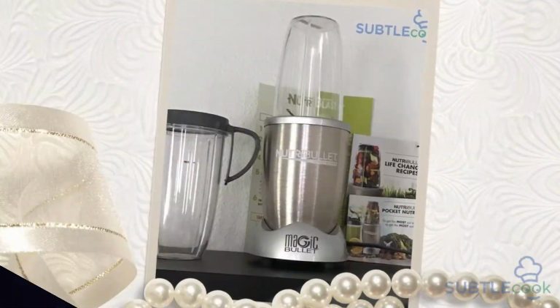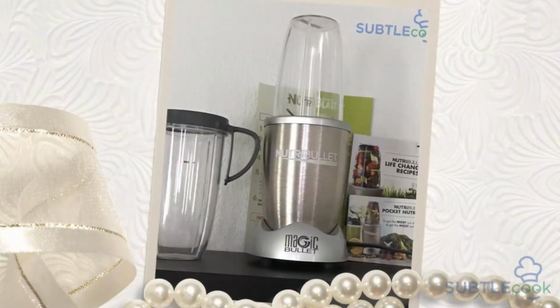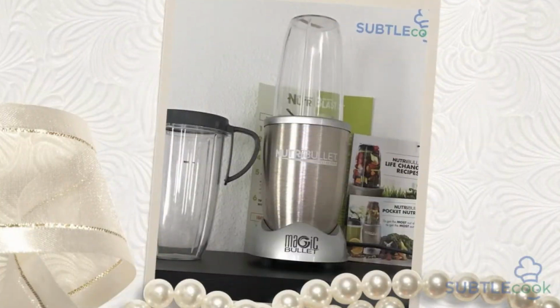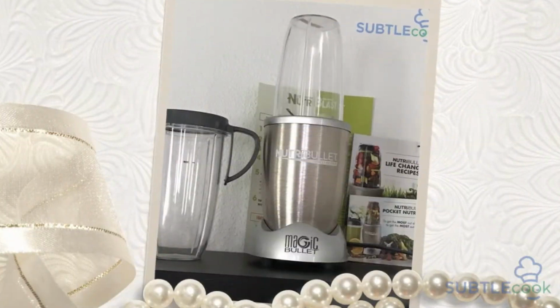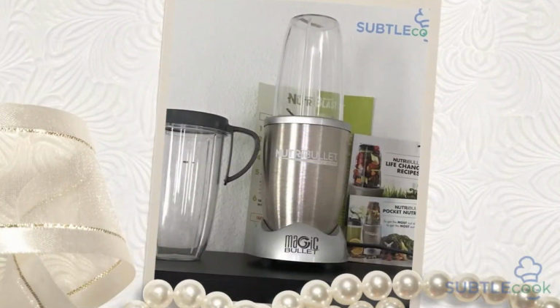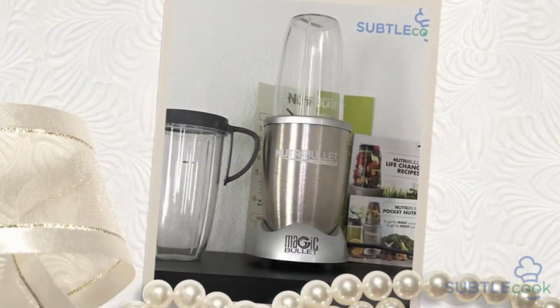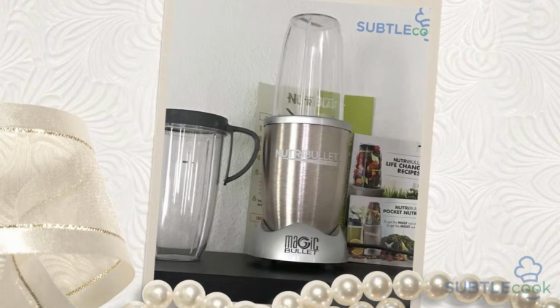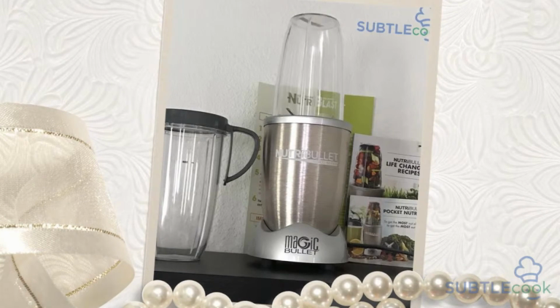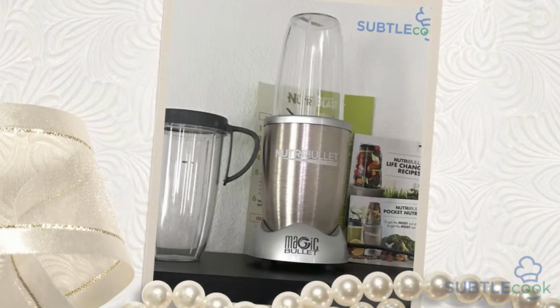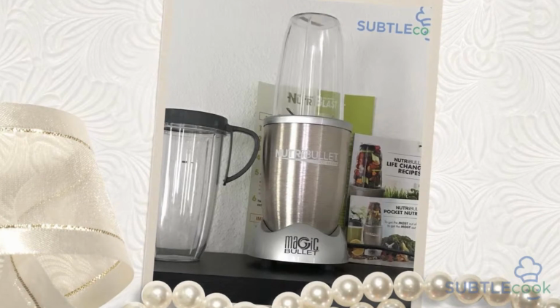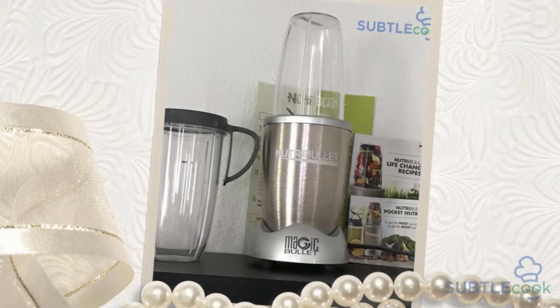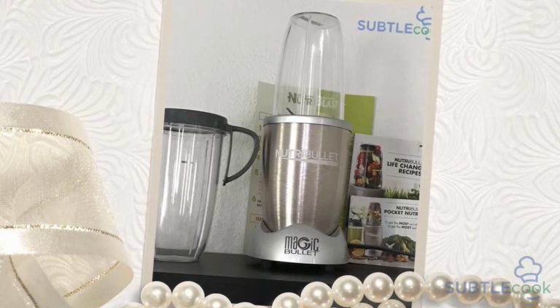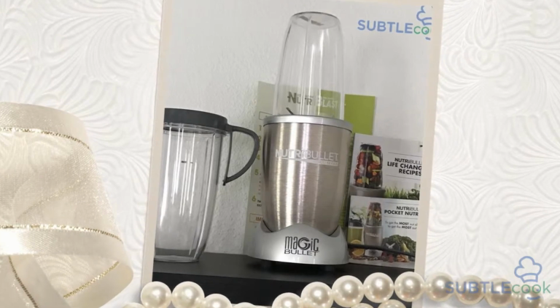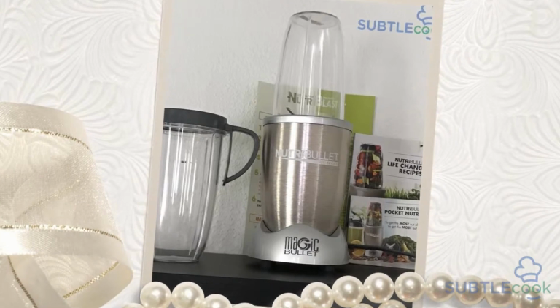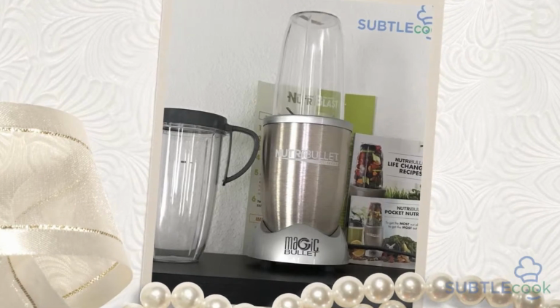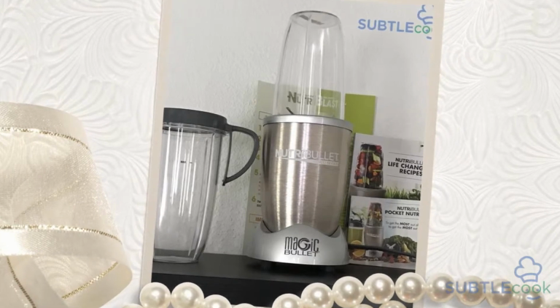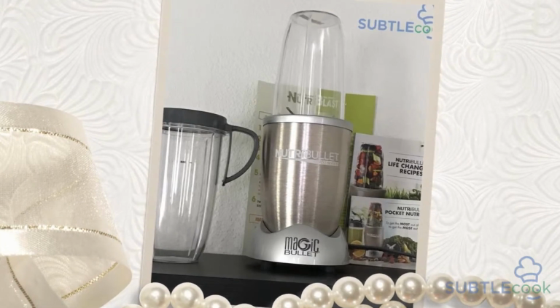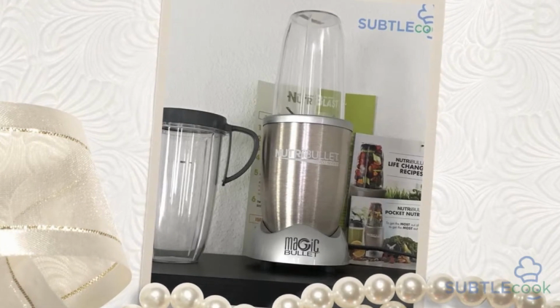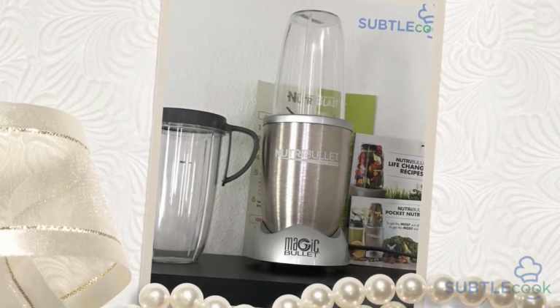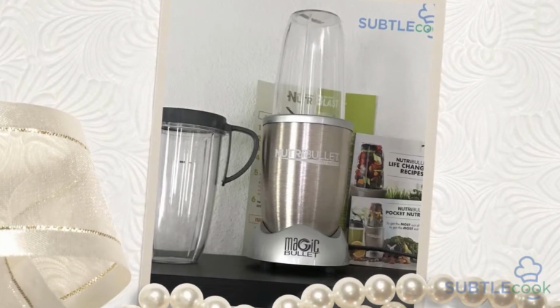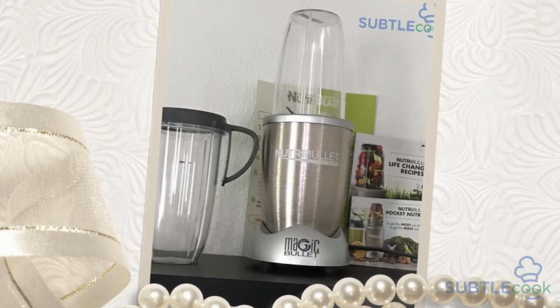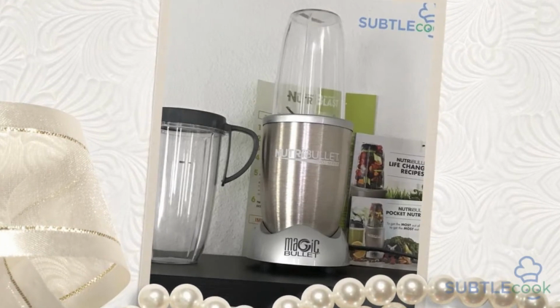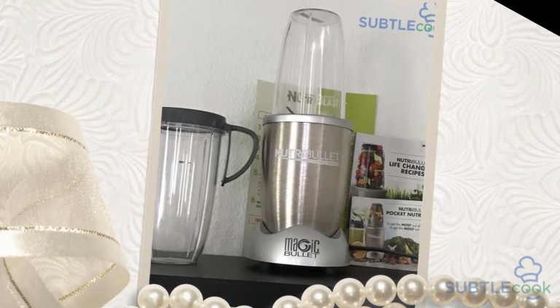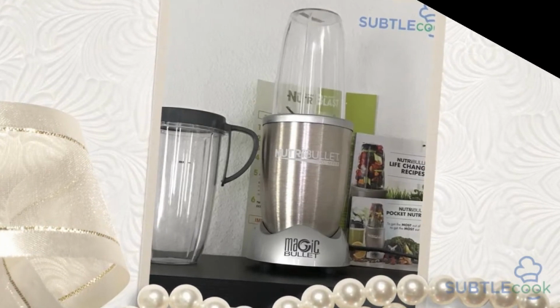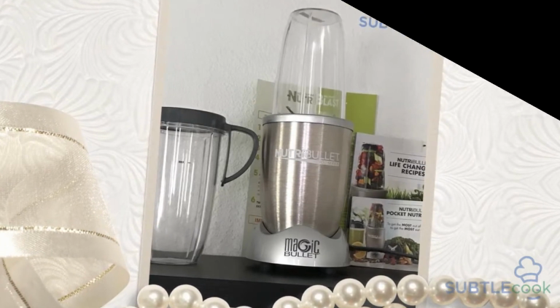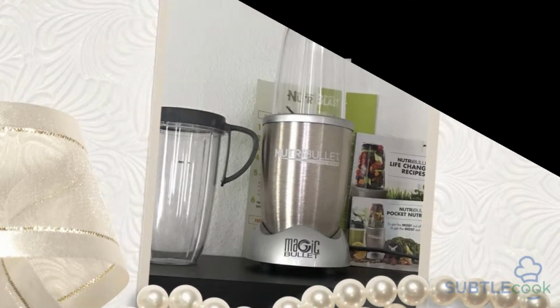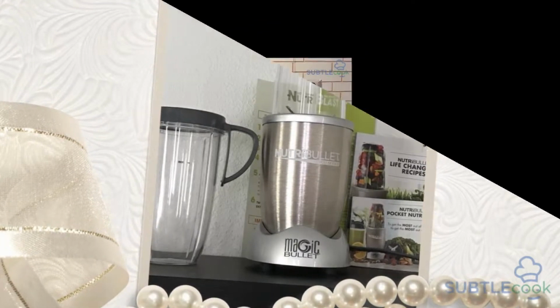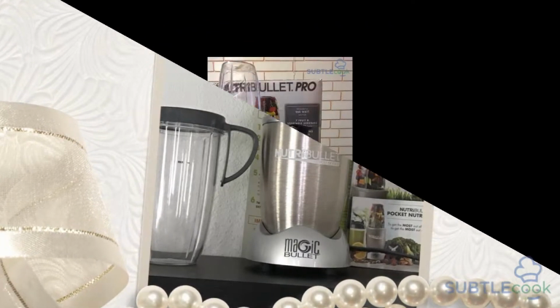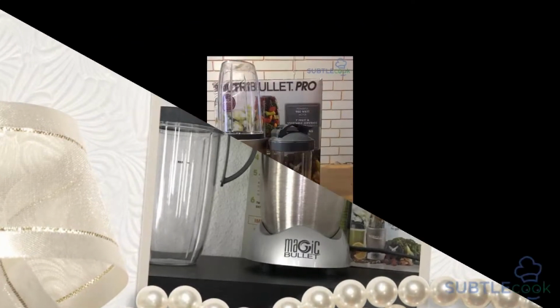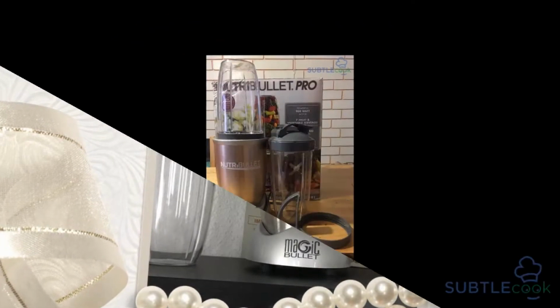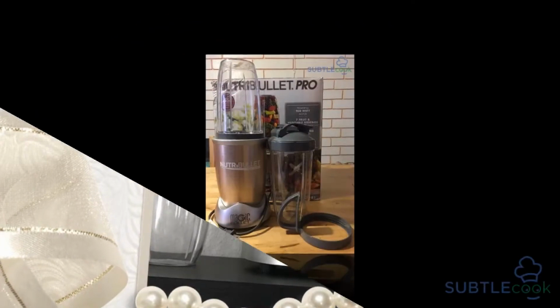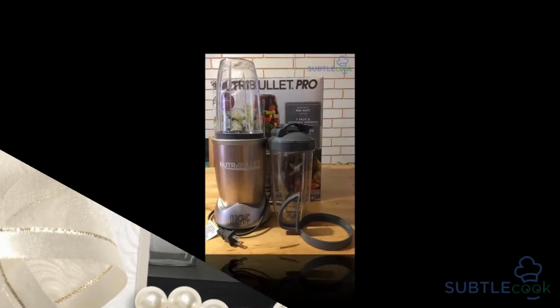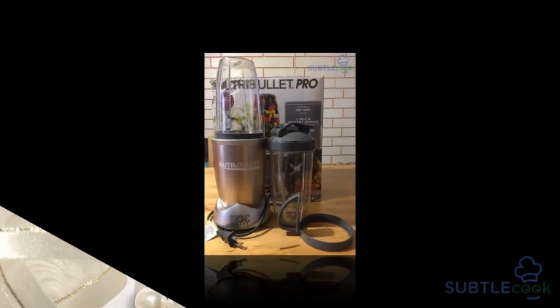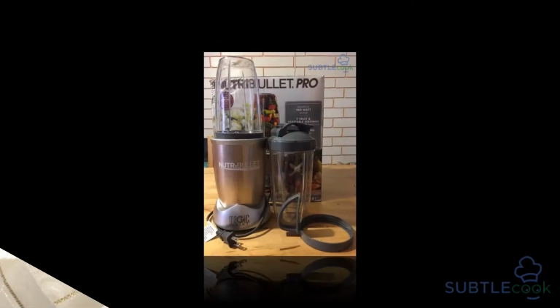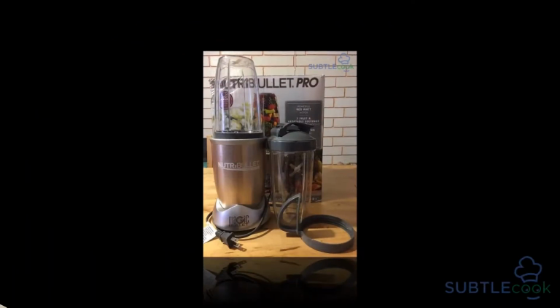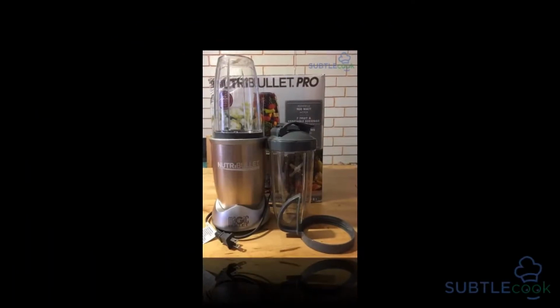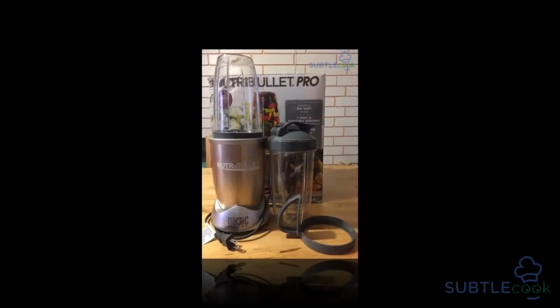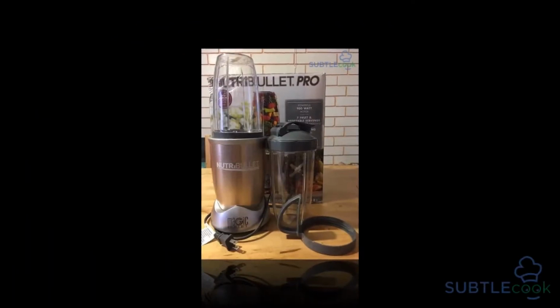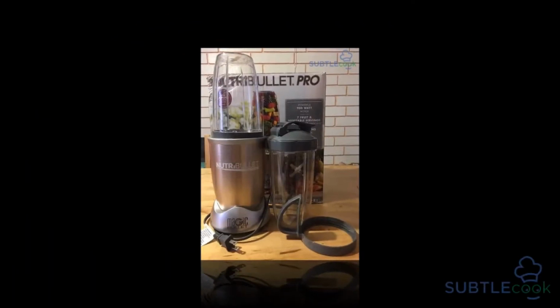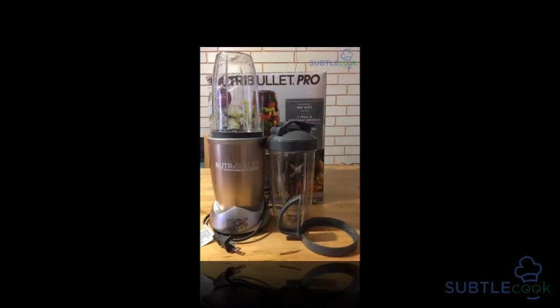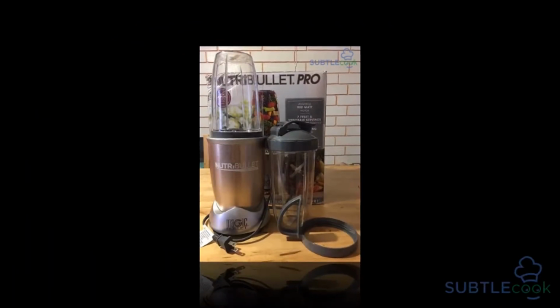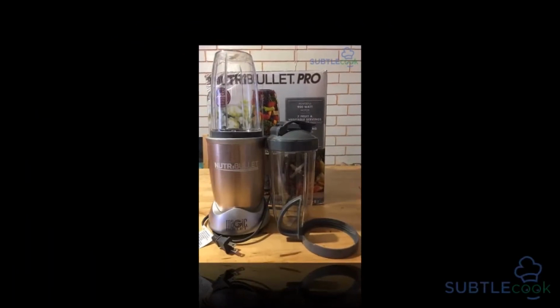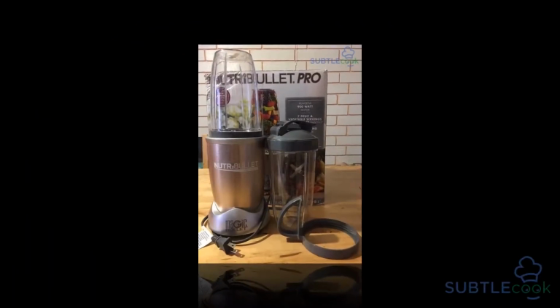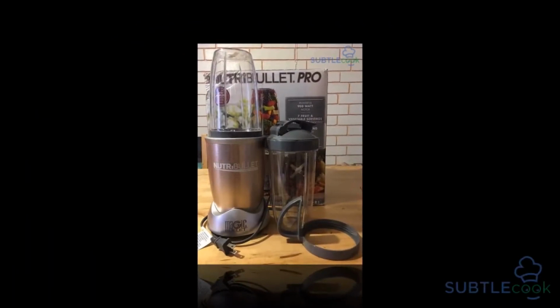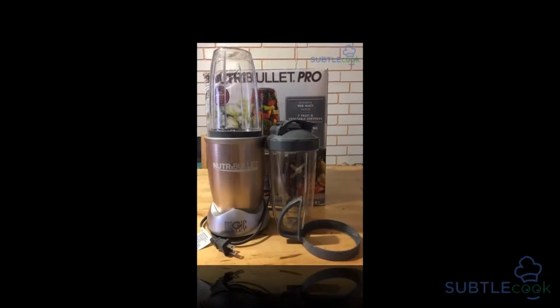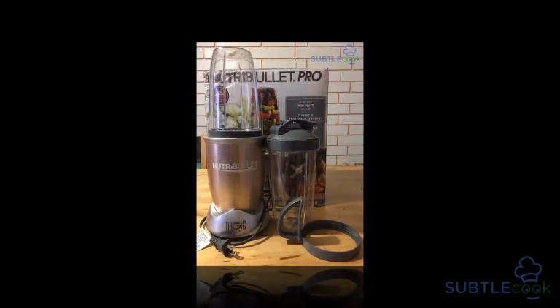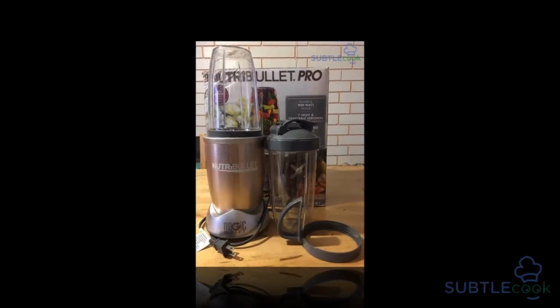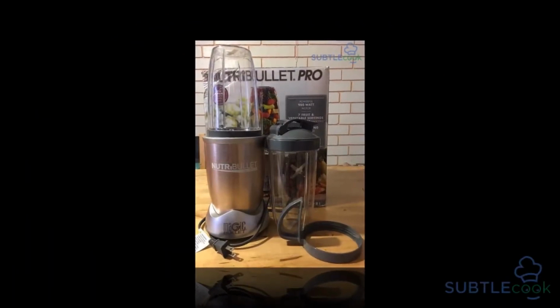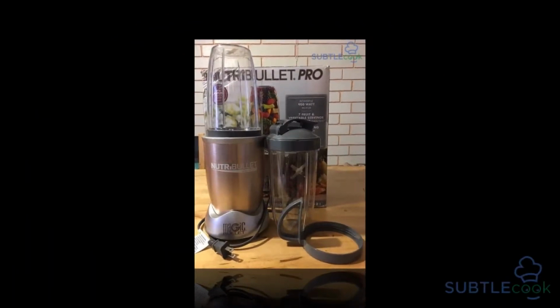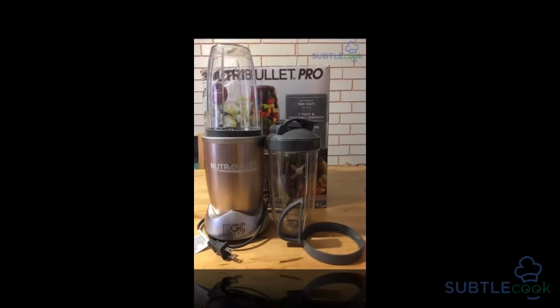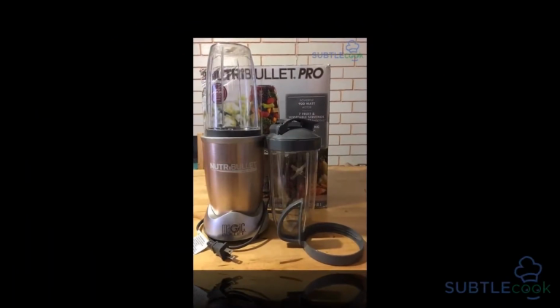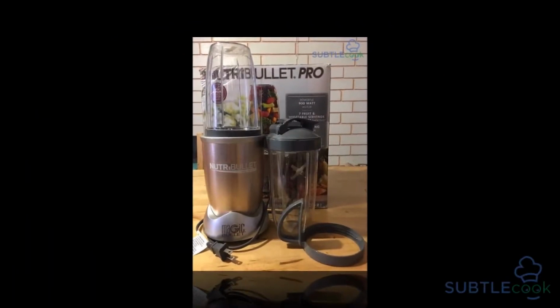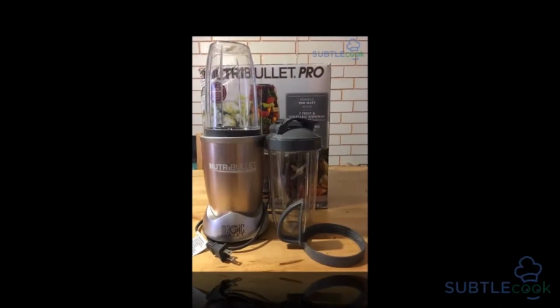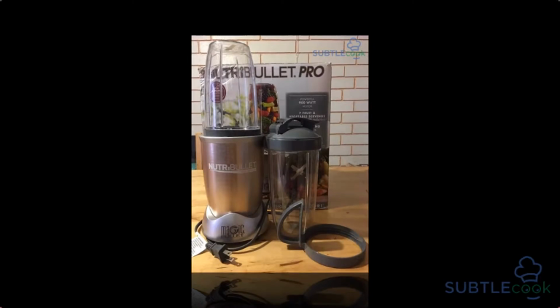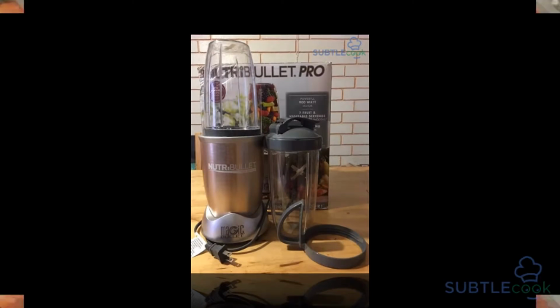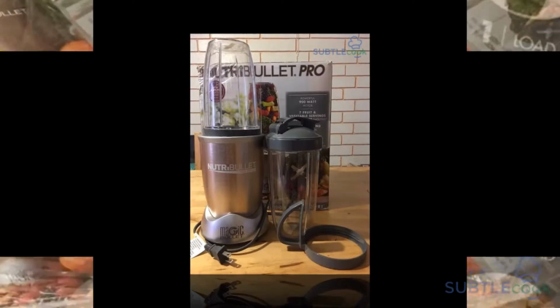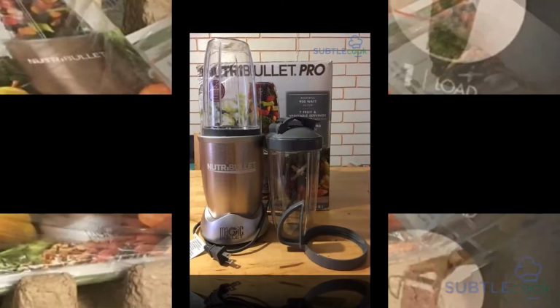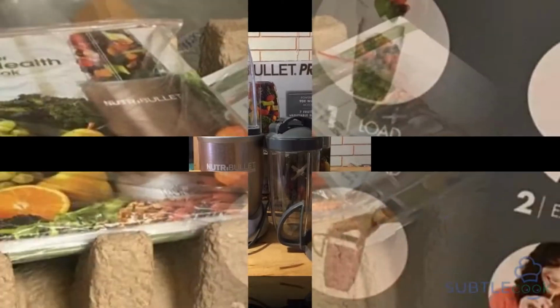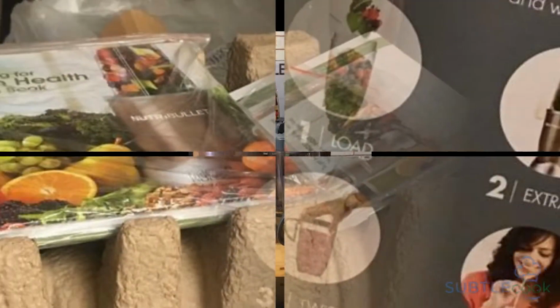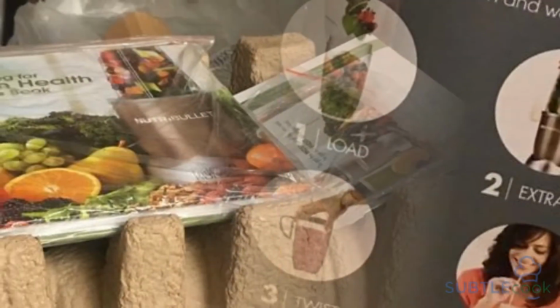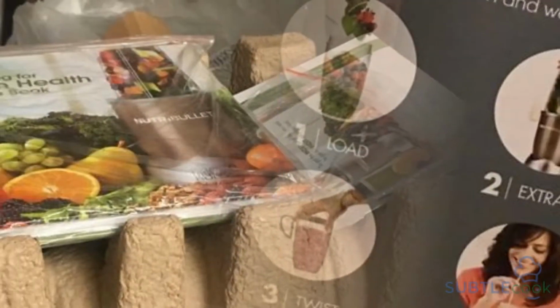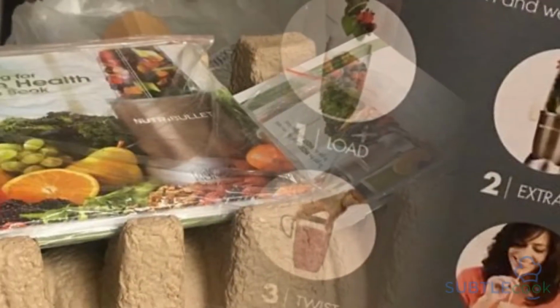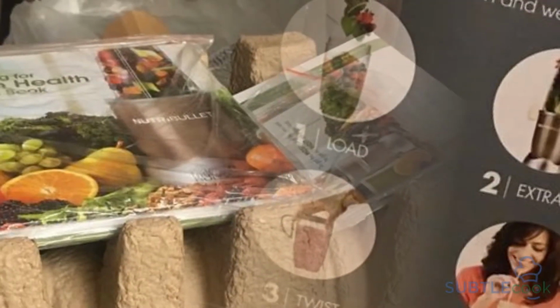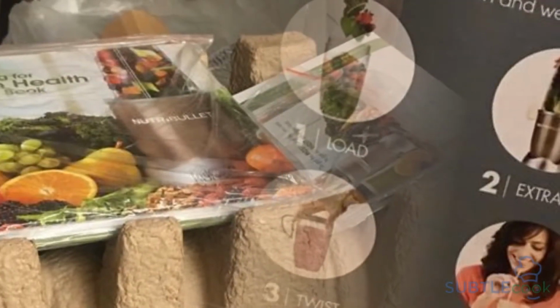Hello everybody and welcome to the SubtleCook.com YouTube channel. Today we're going to be doing a review of the Nutribullet Pro 900.